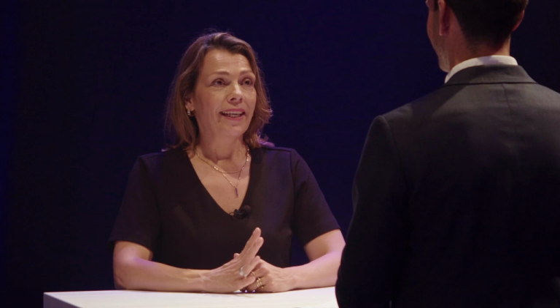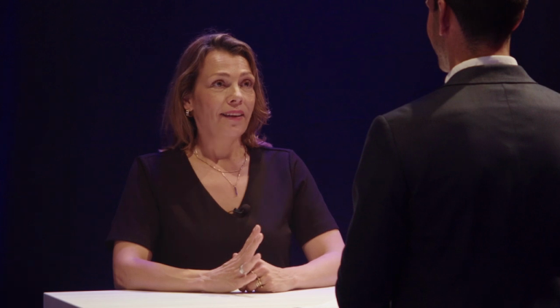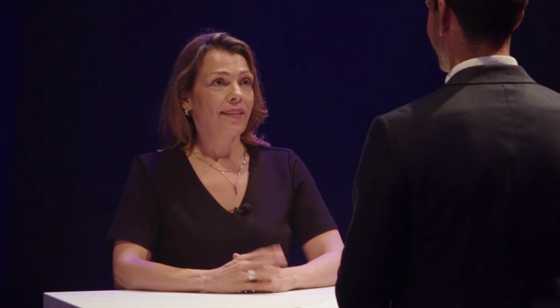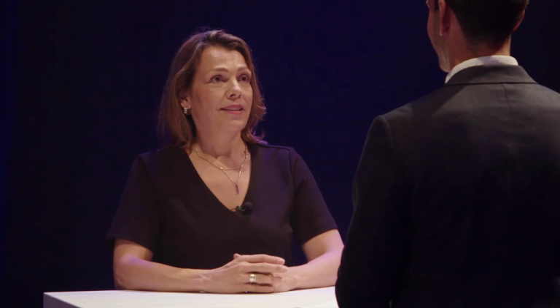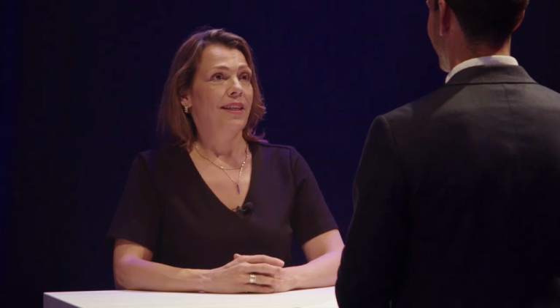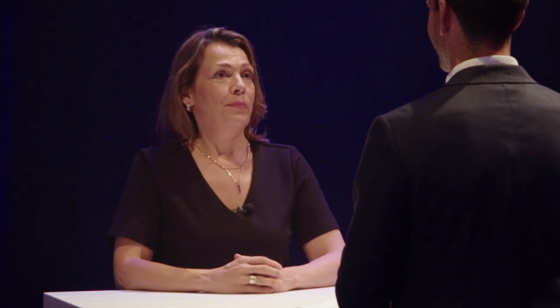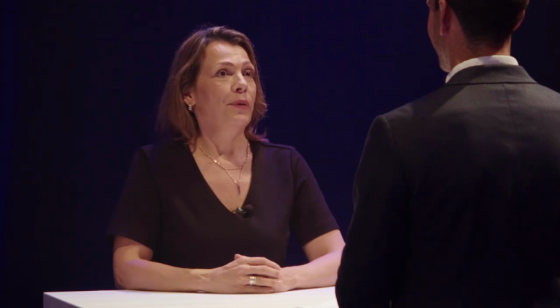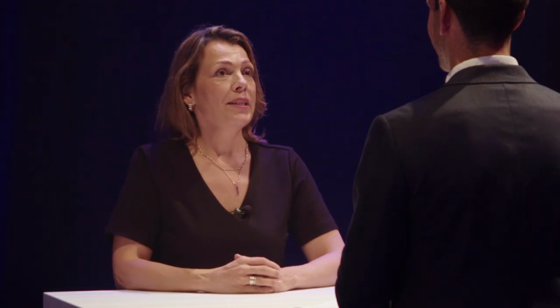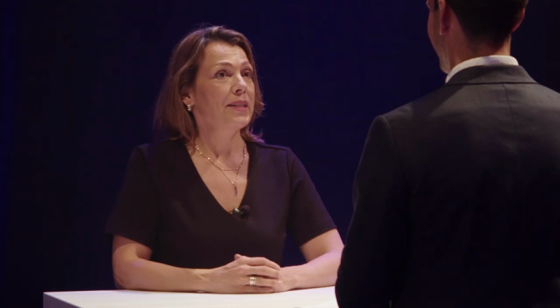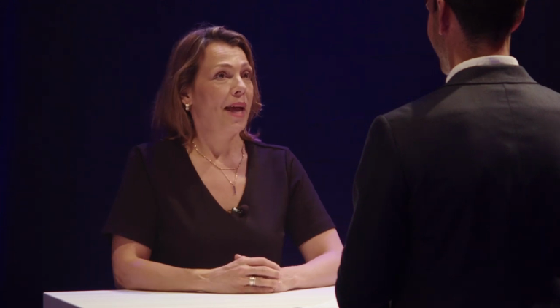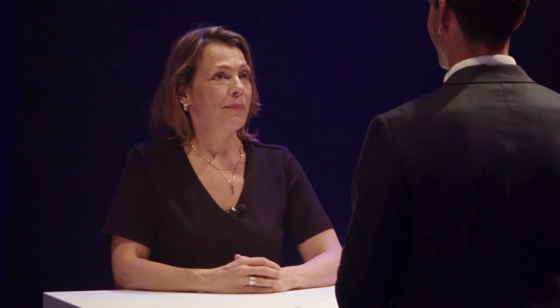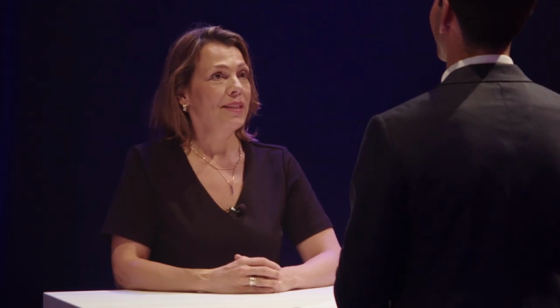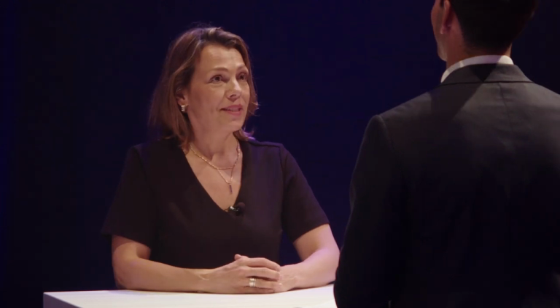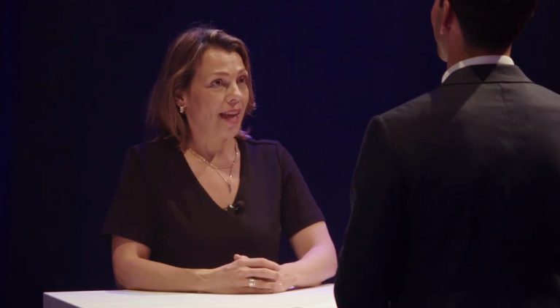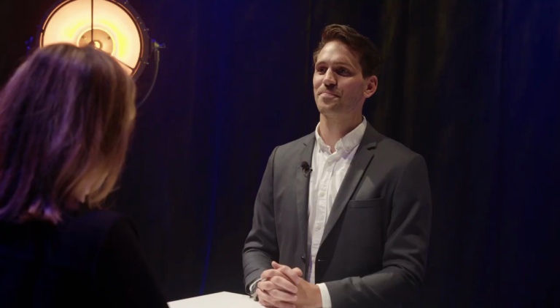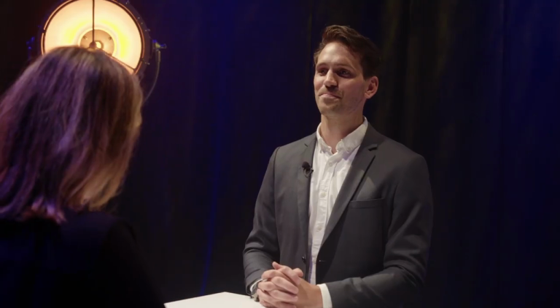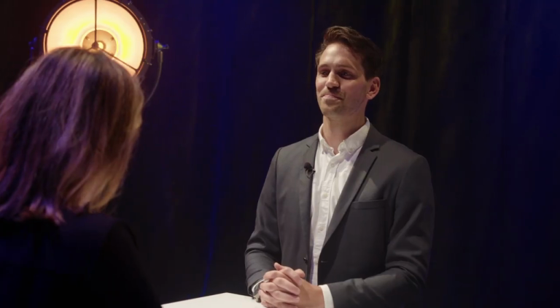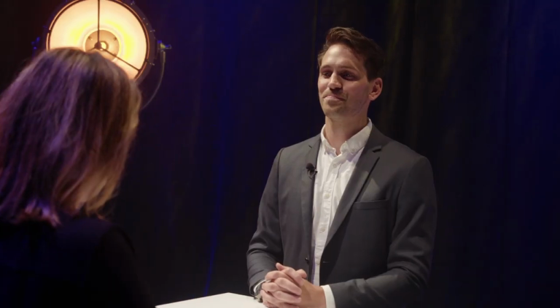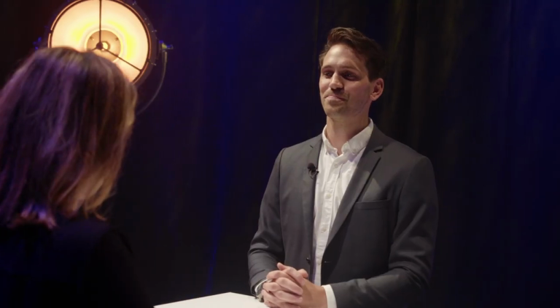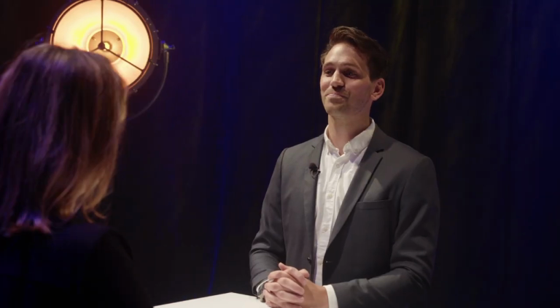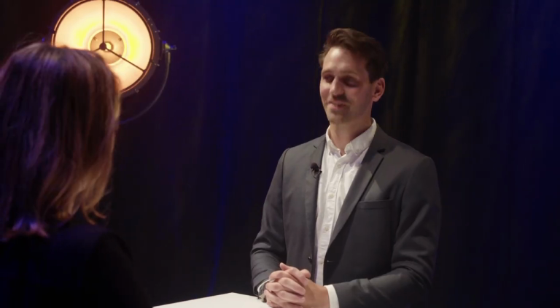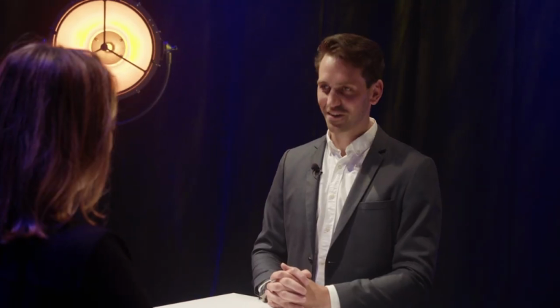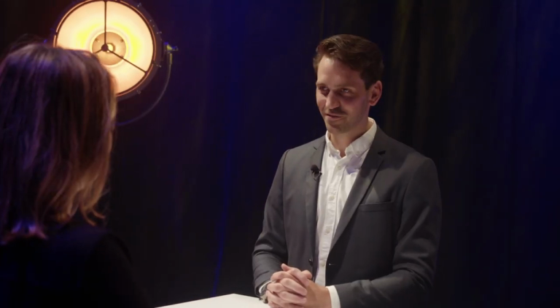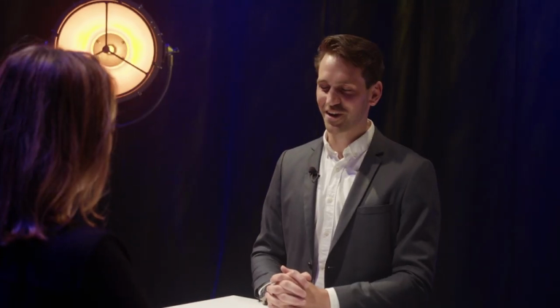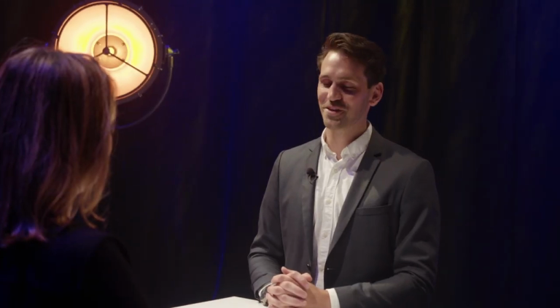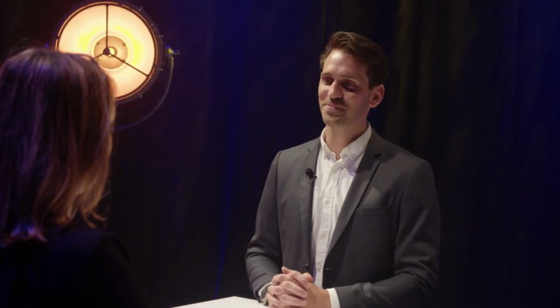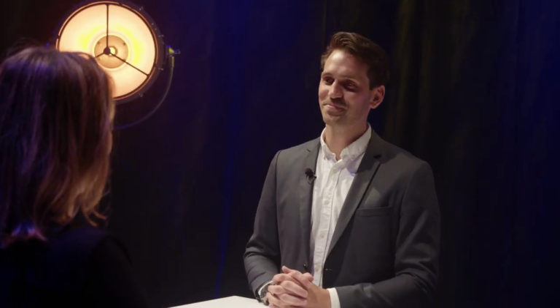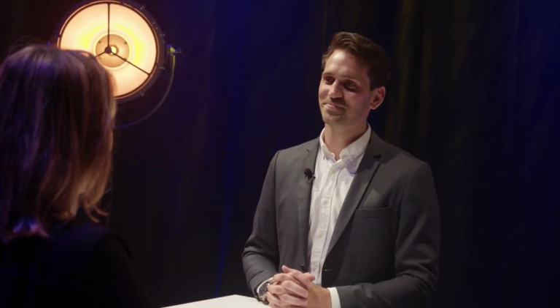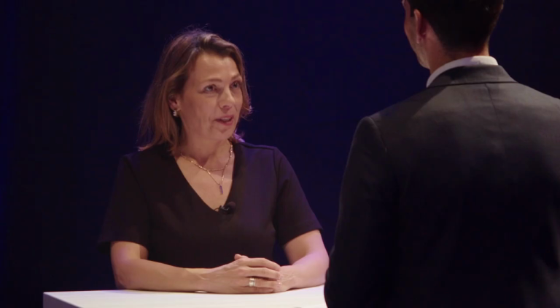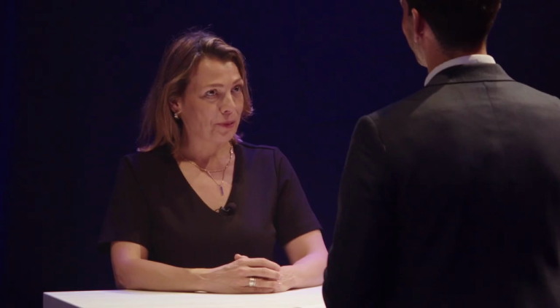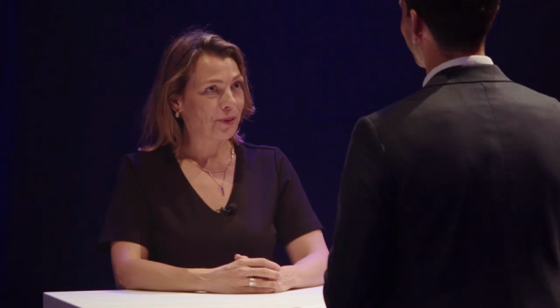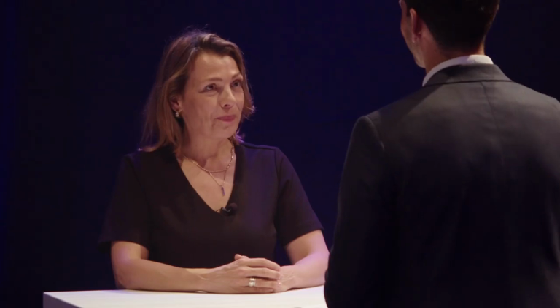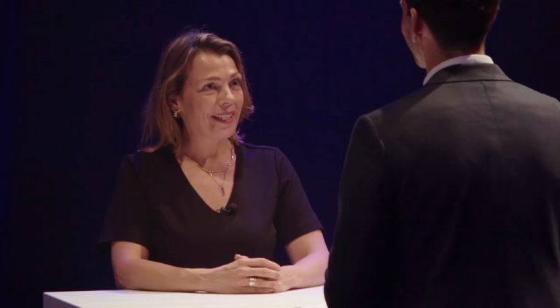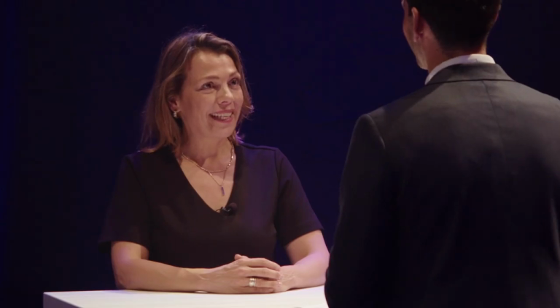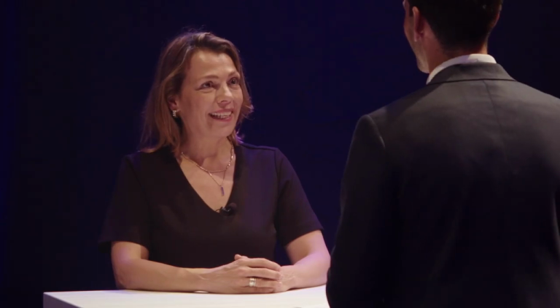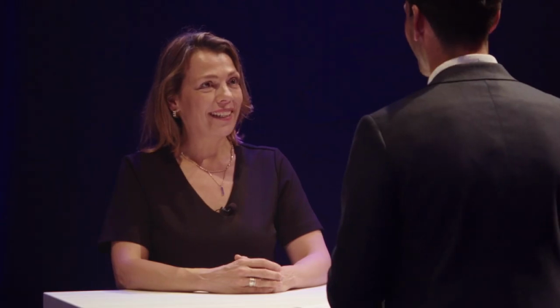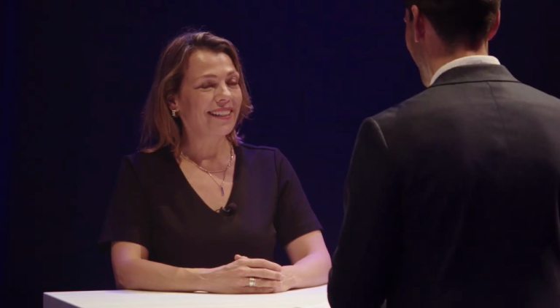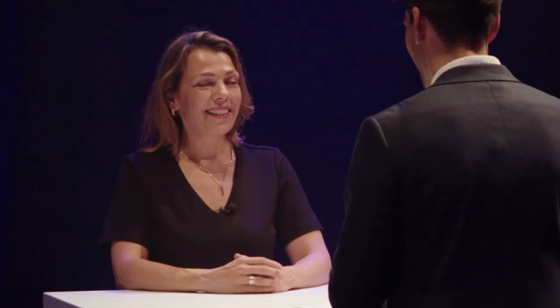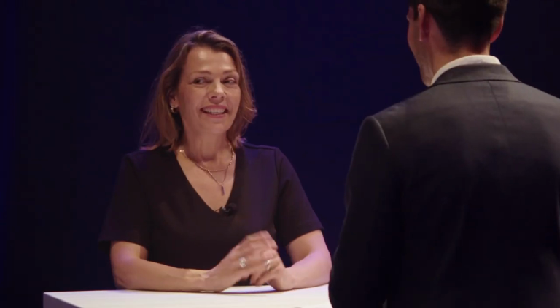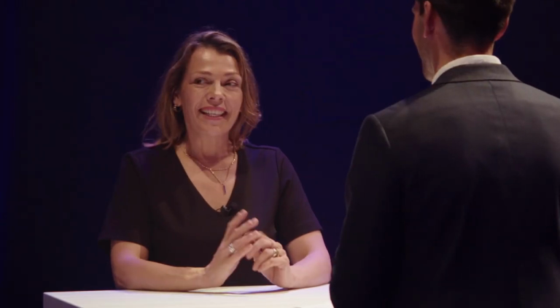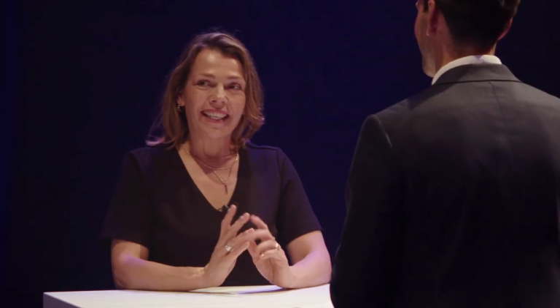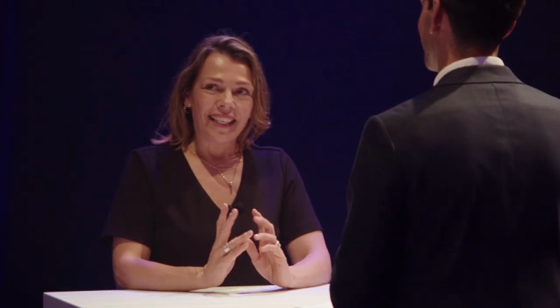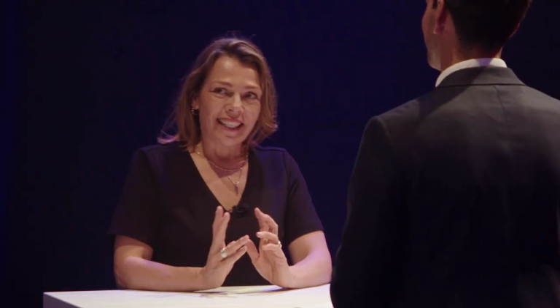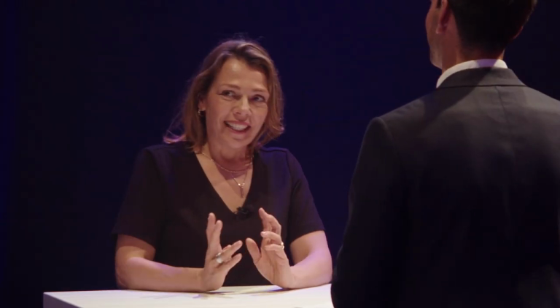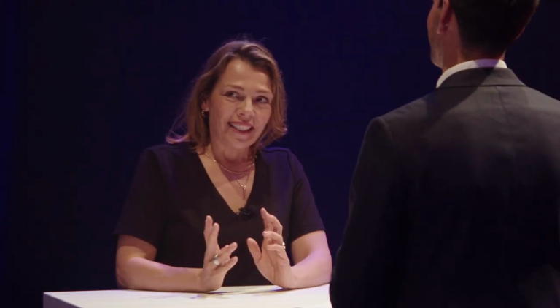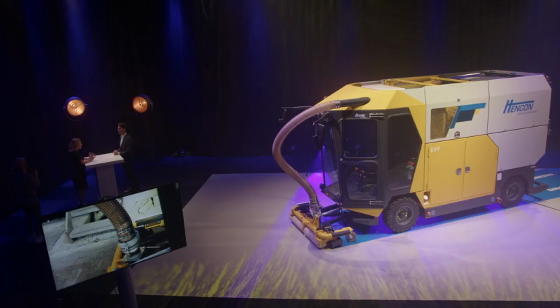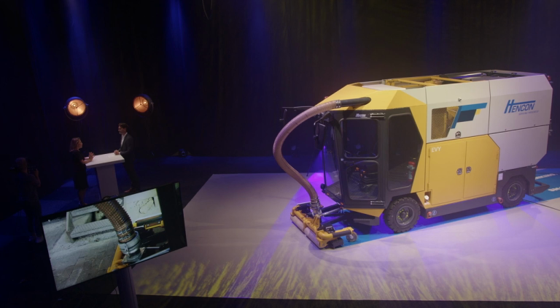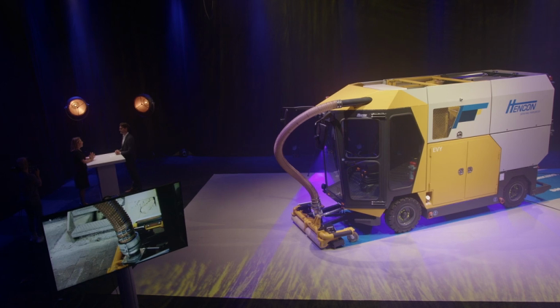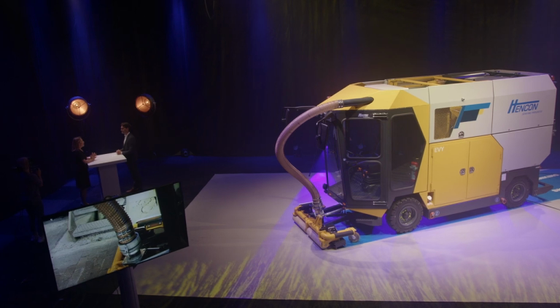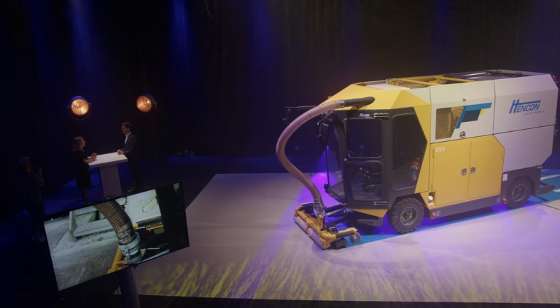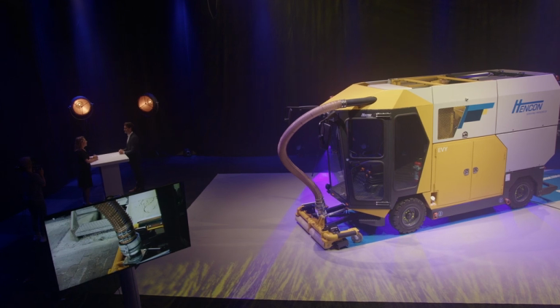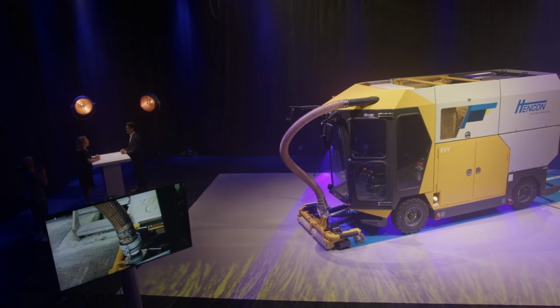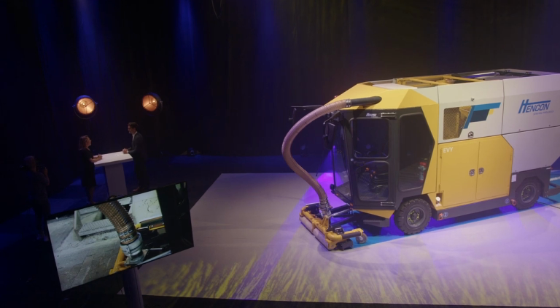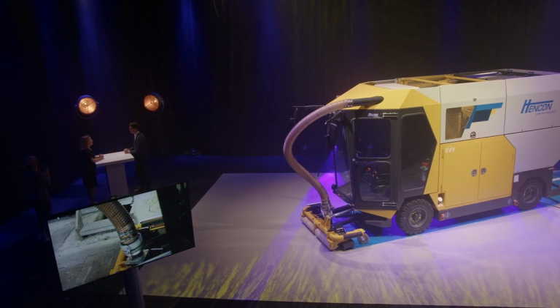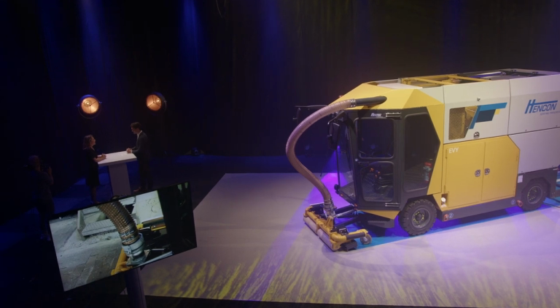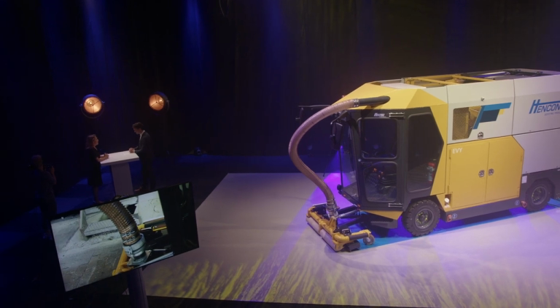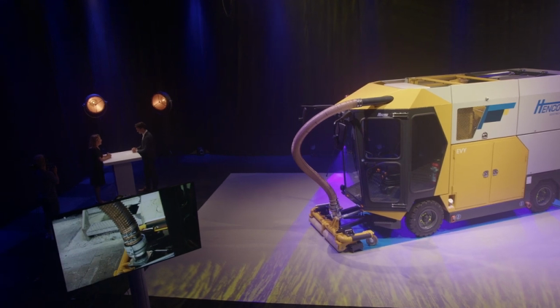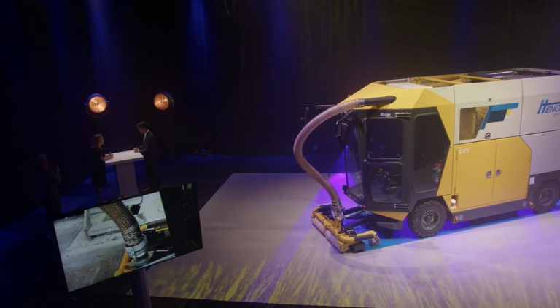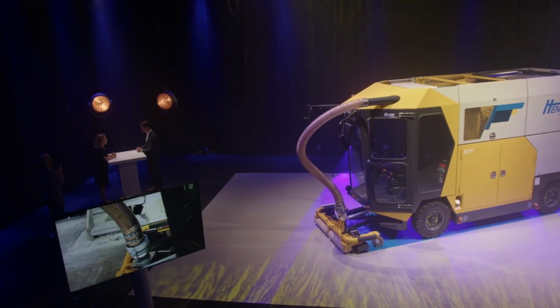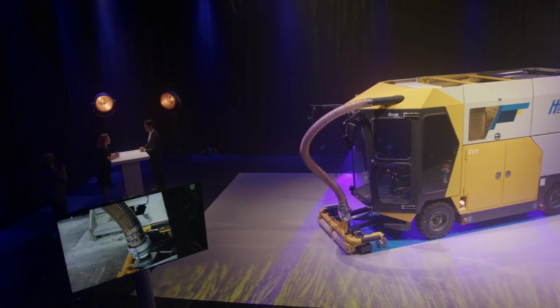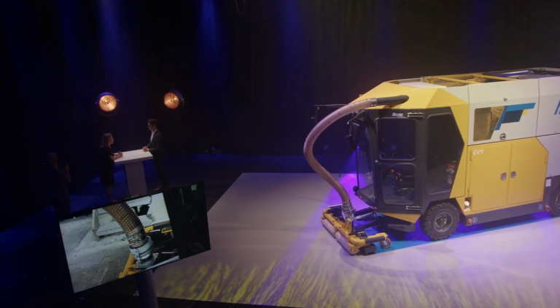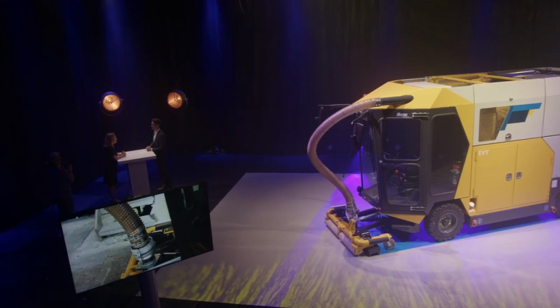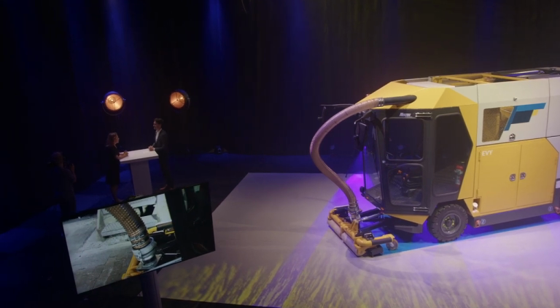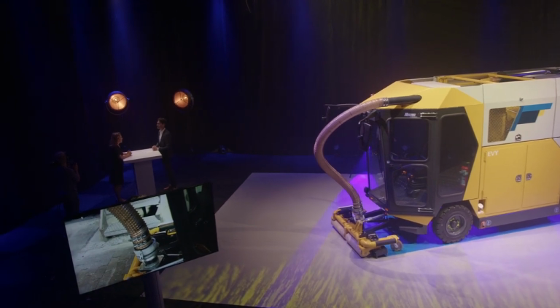Here at the table is Simon. Welcome. Thank you for being here. Of course. You know everything about the design of this machine.